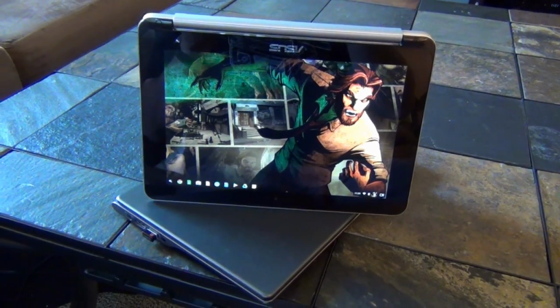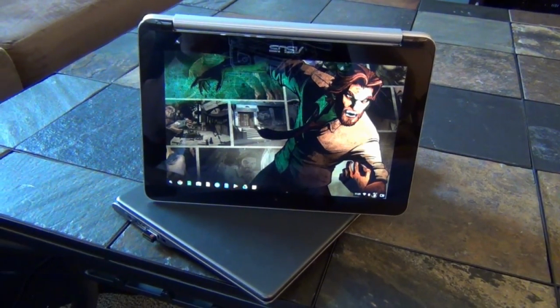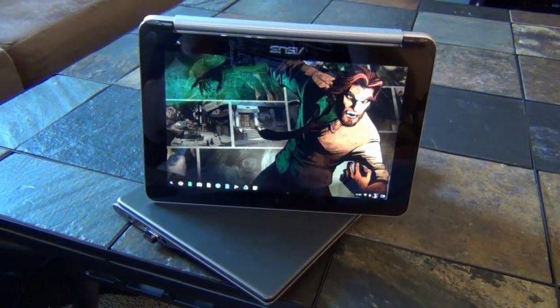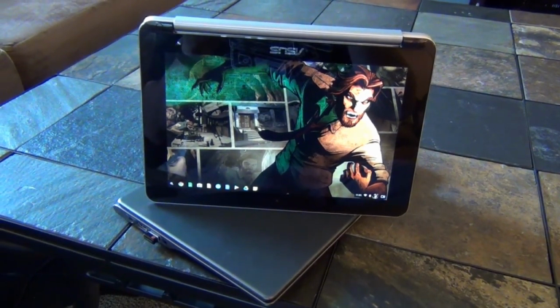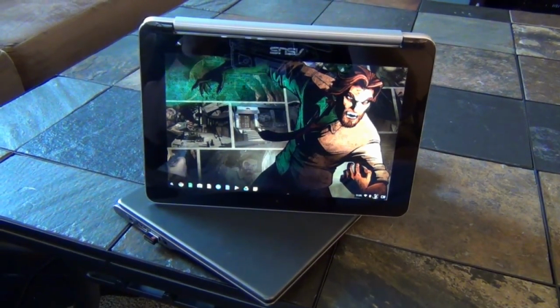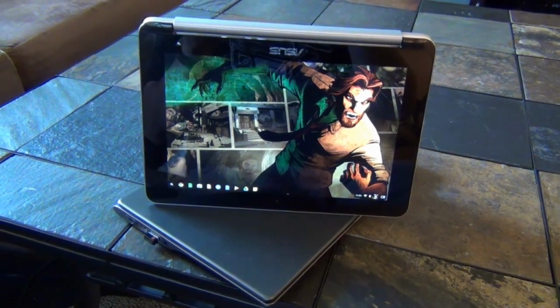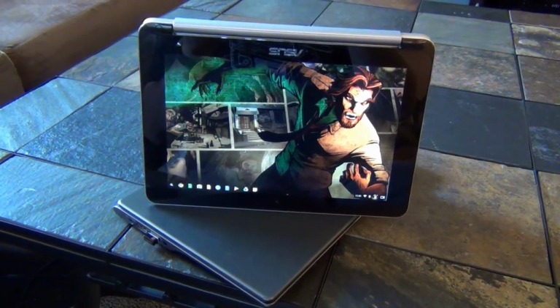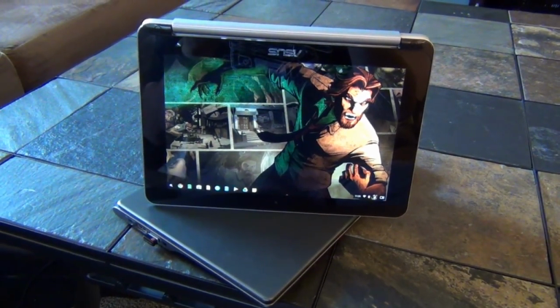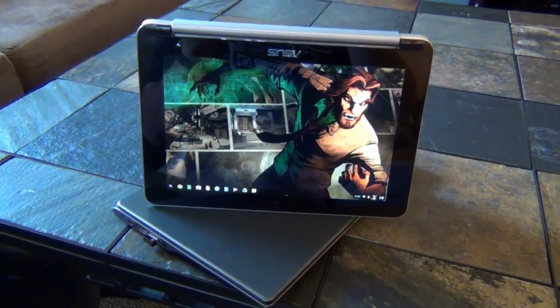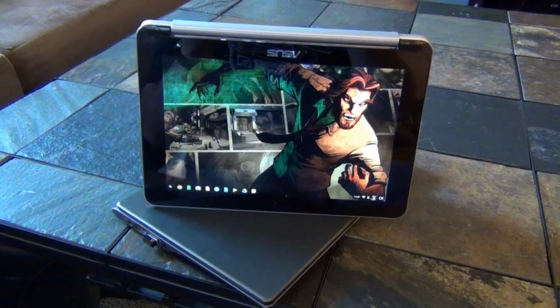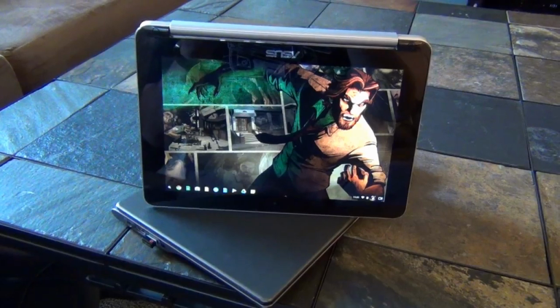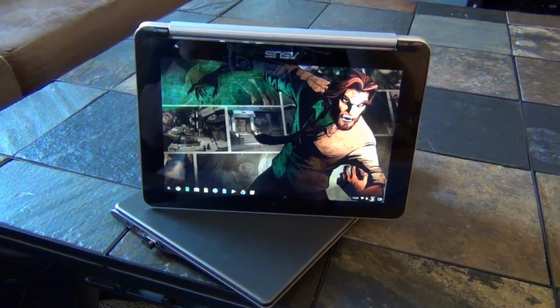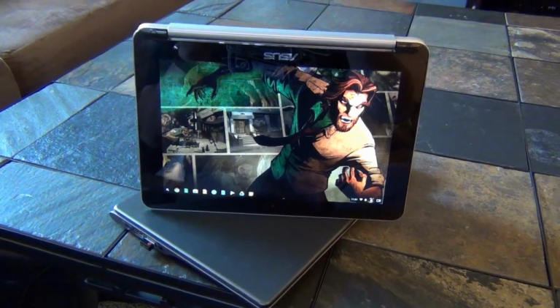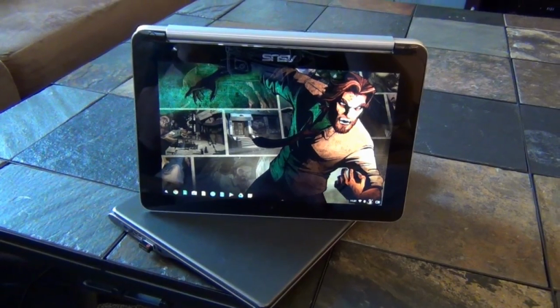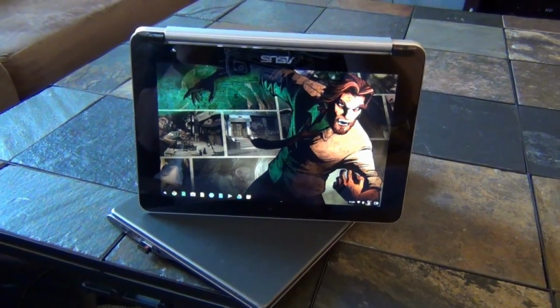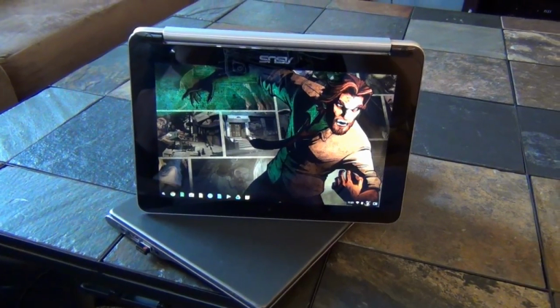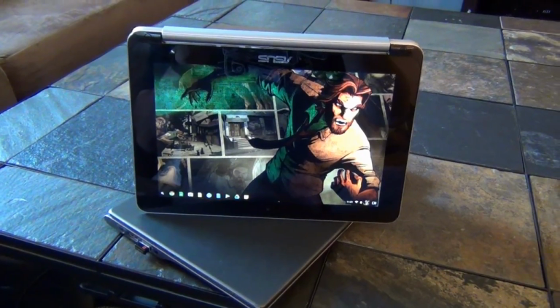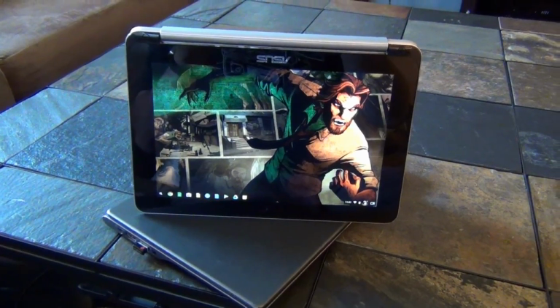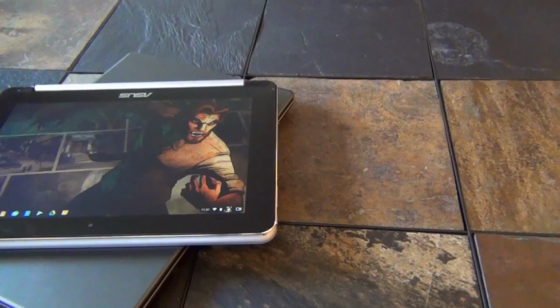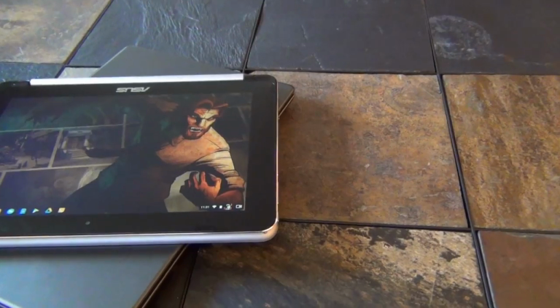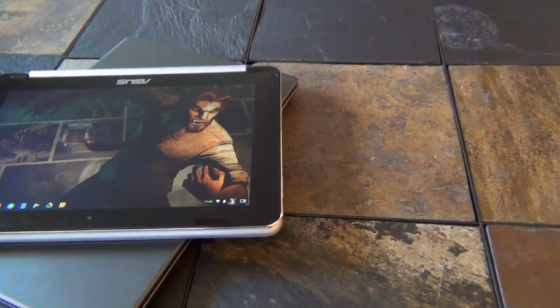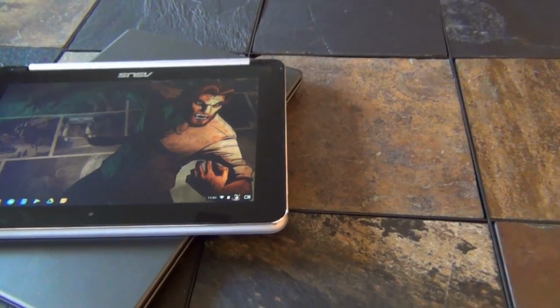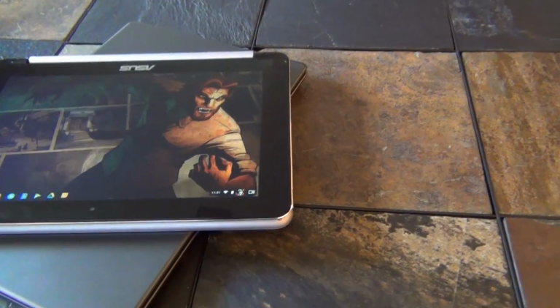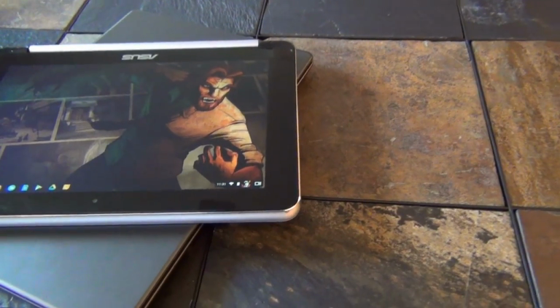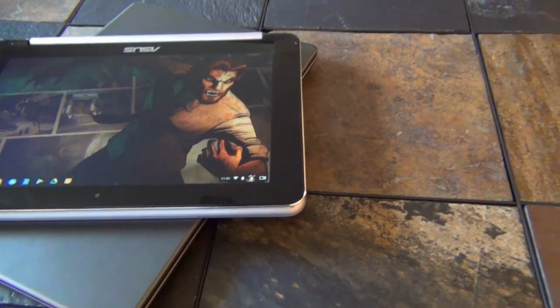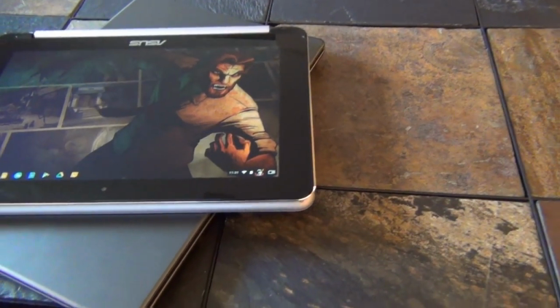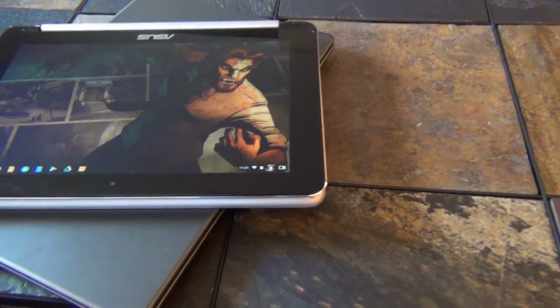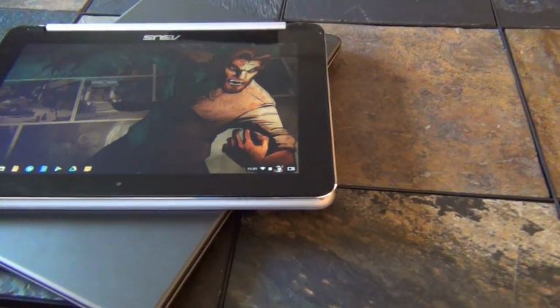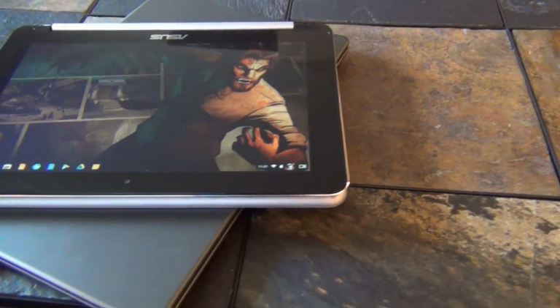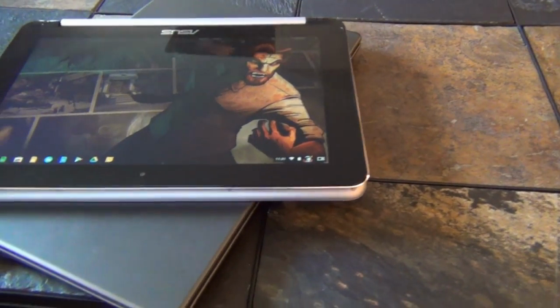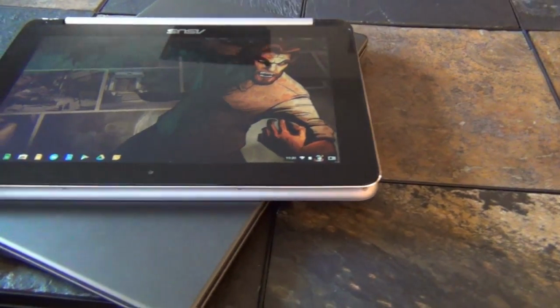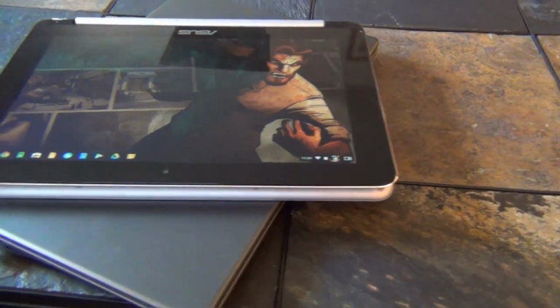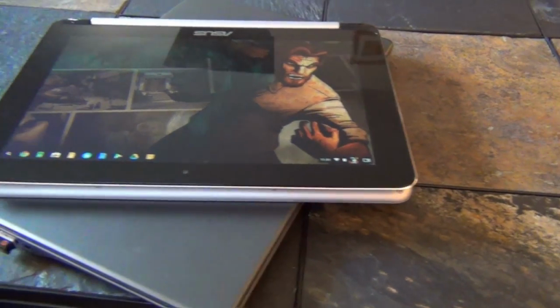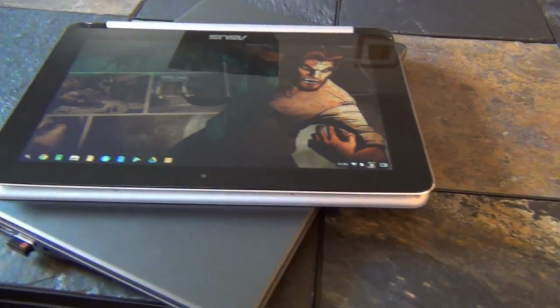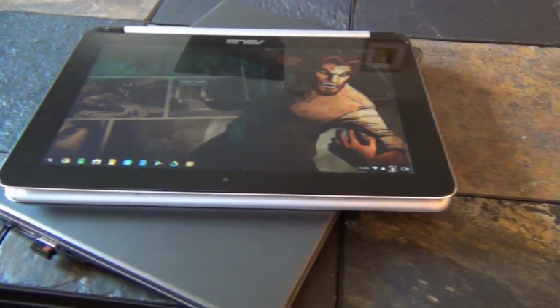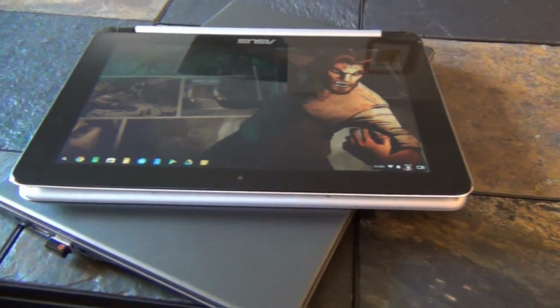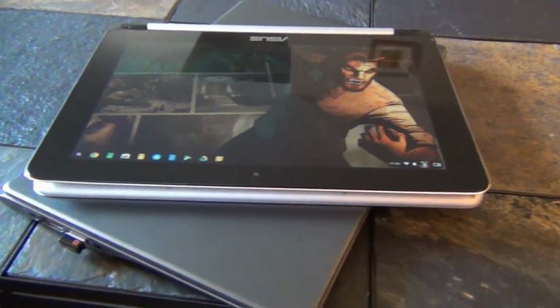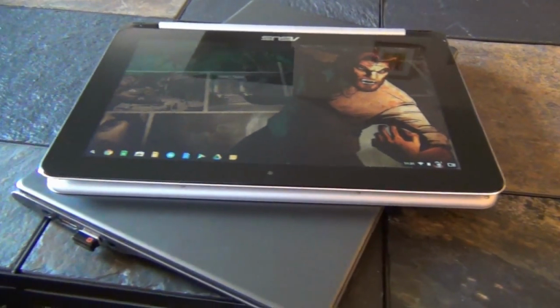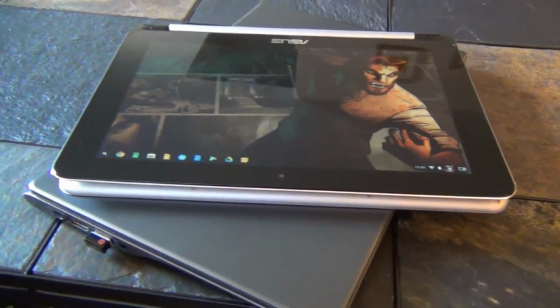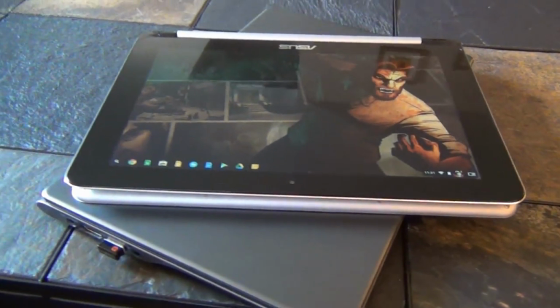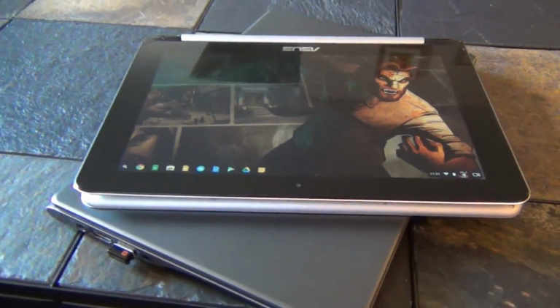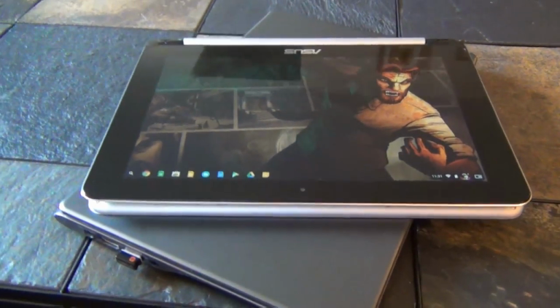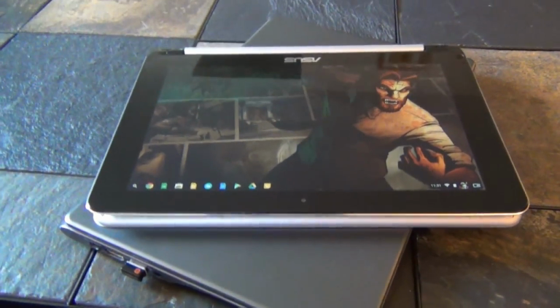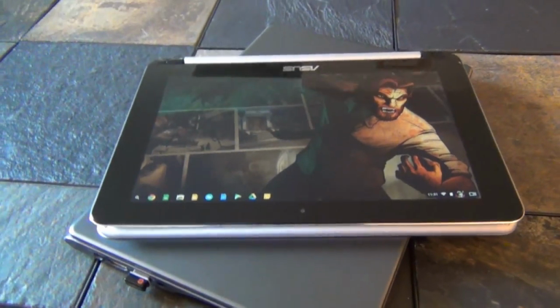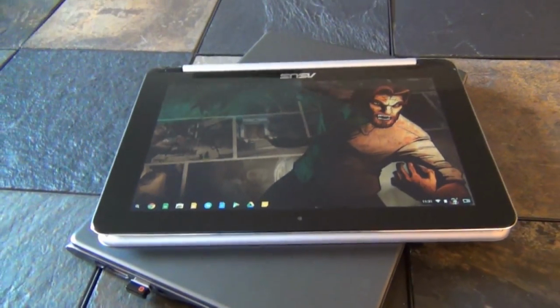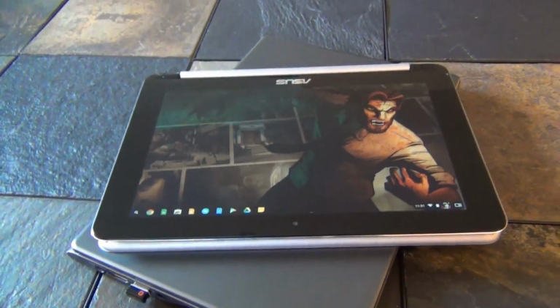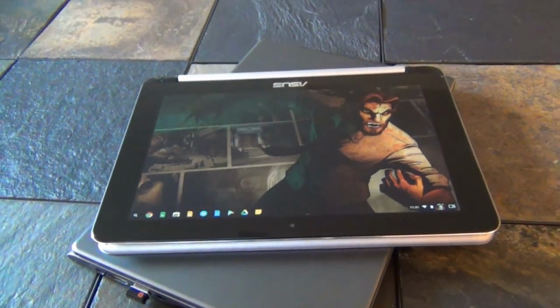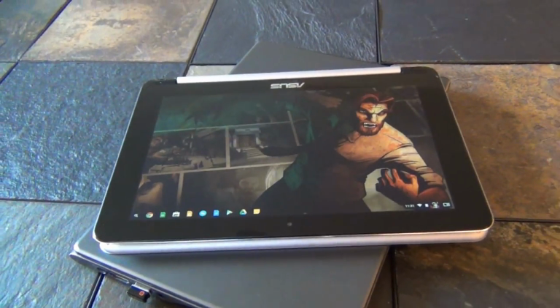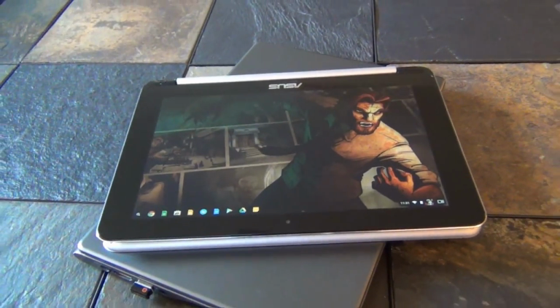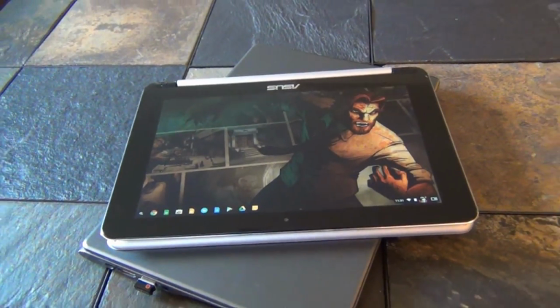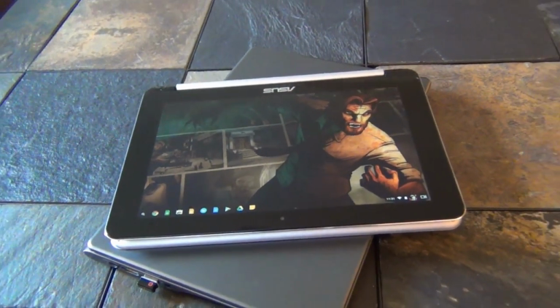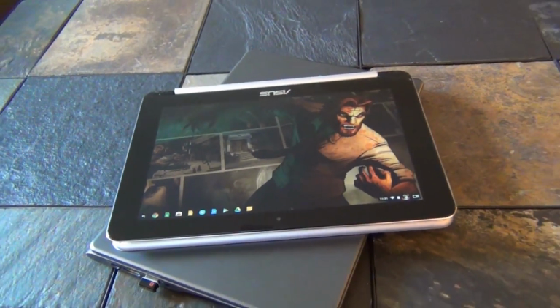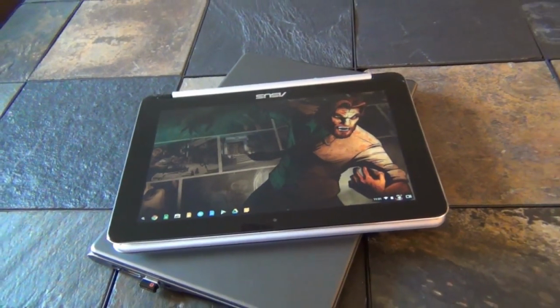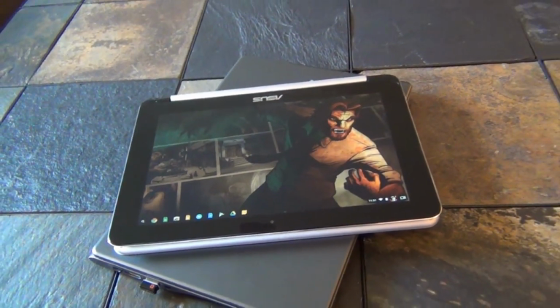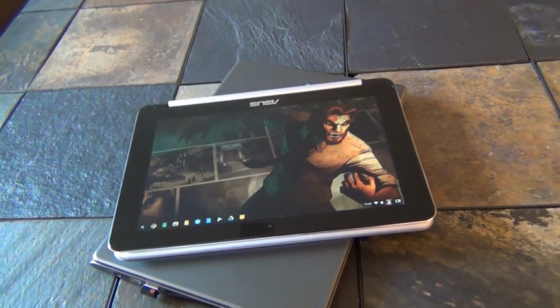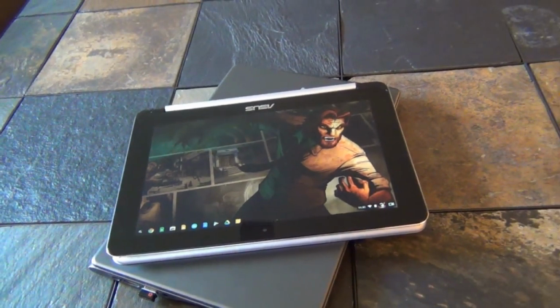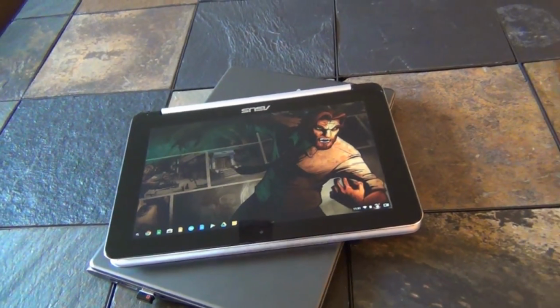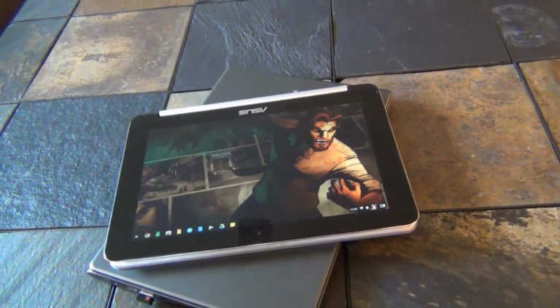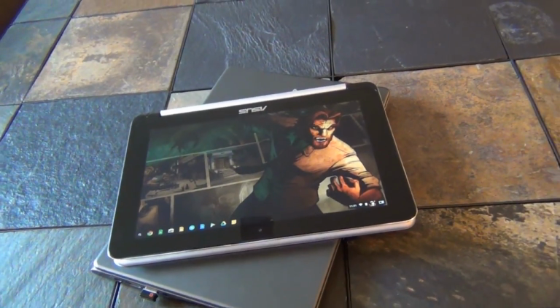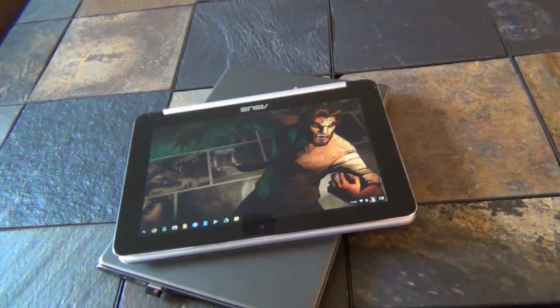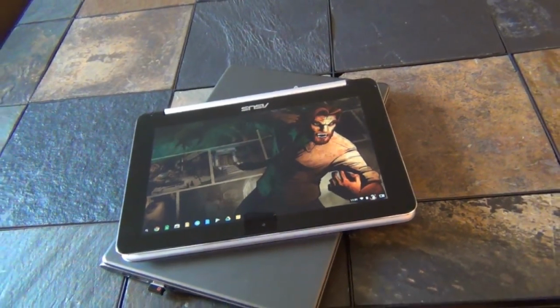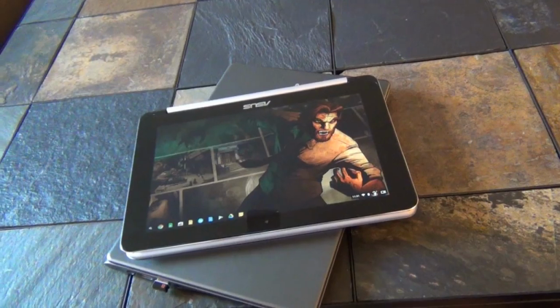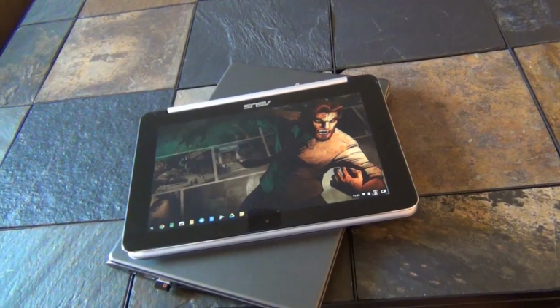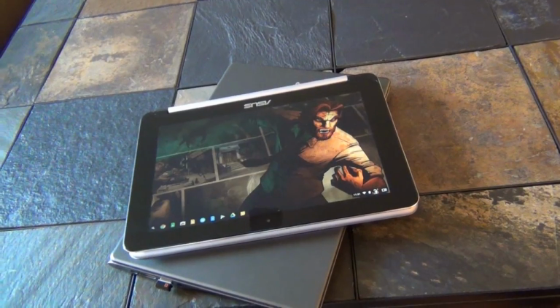Here you can see a size comparison between the Chromebook Flip and the 11.6-inch Acer C720.